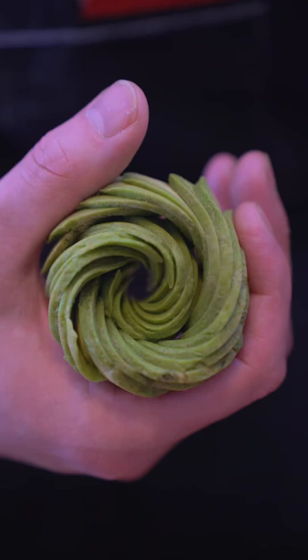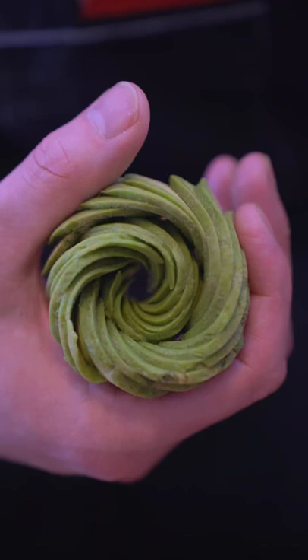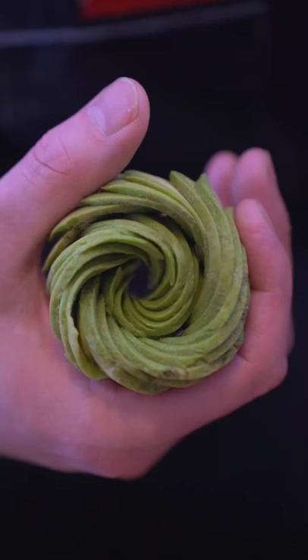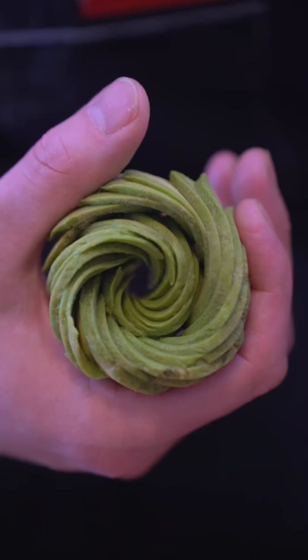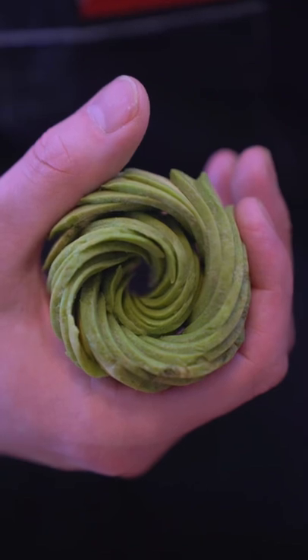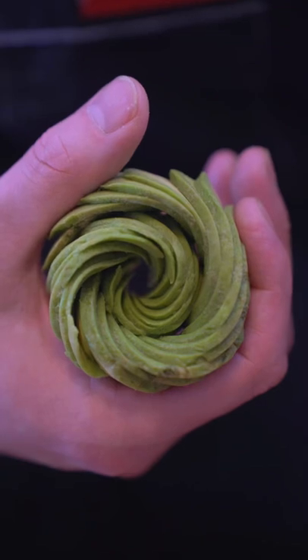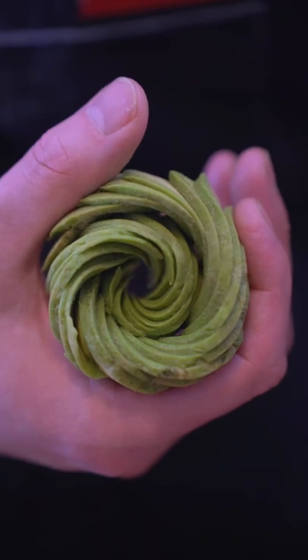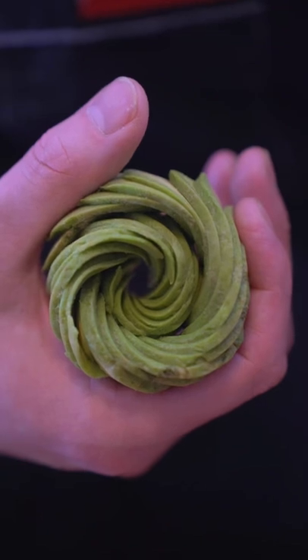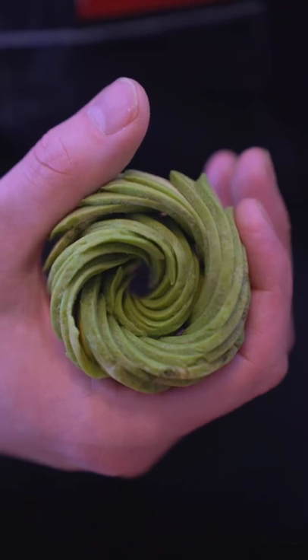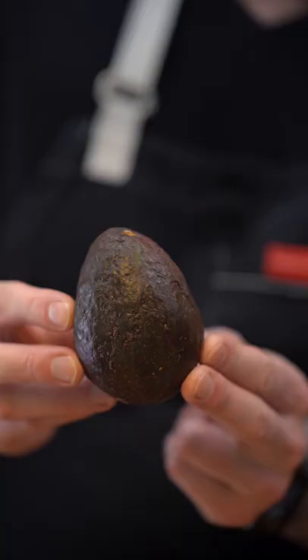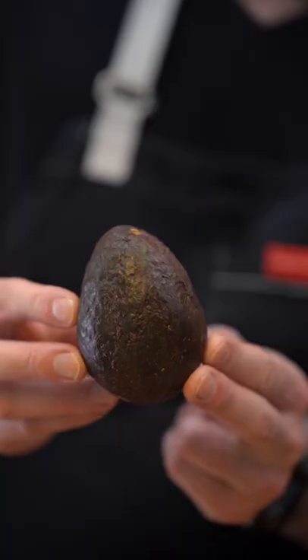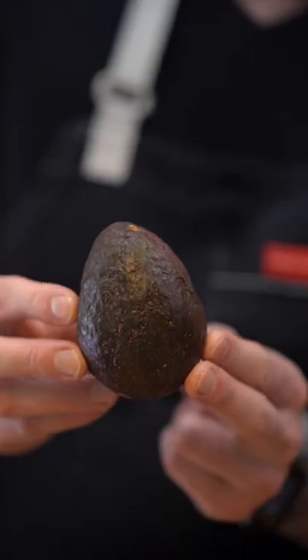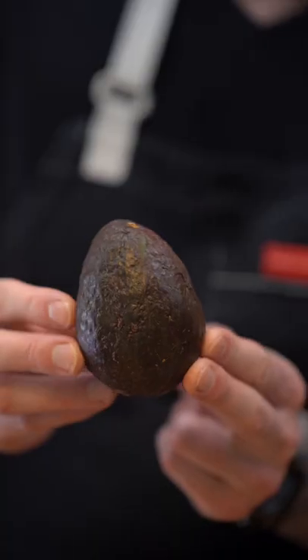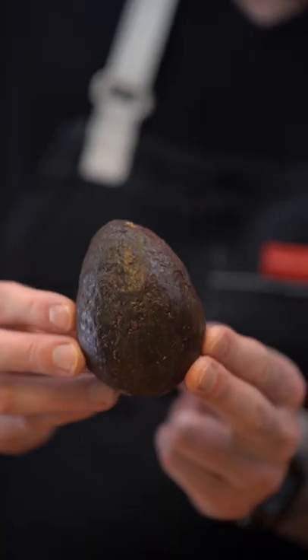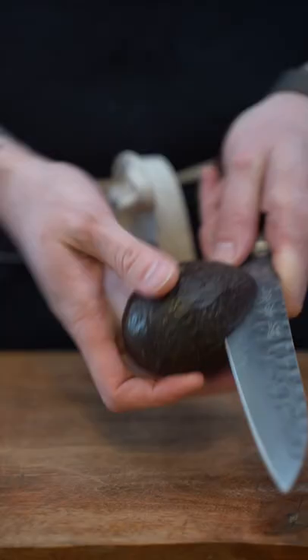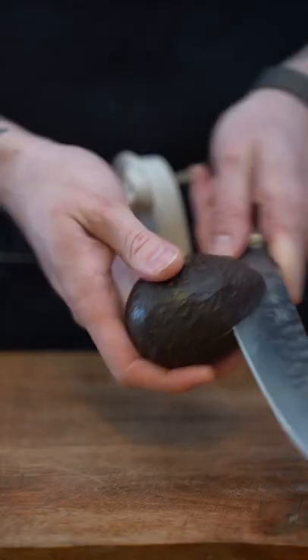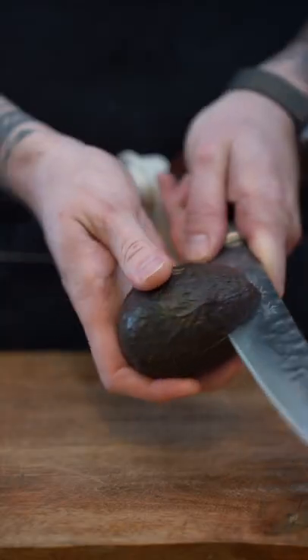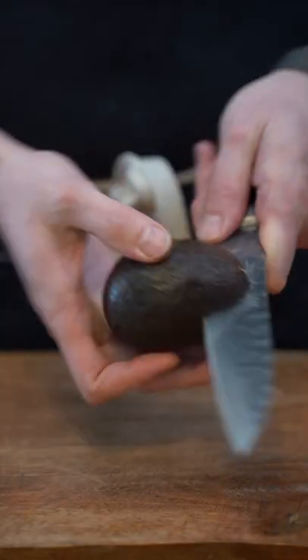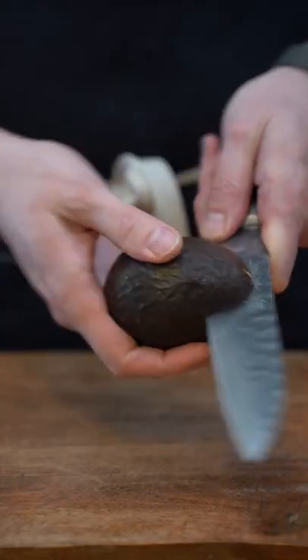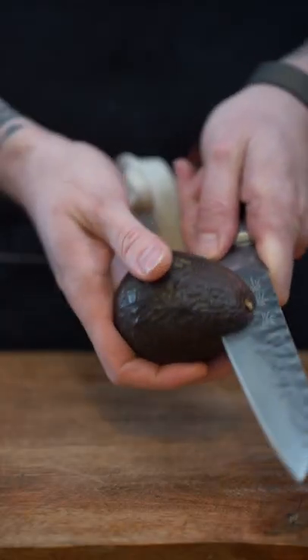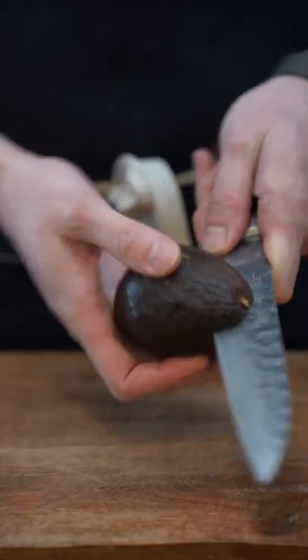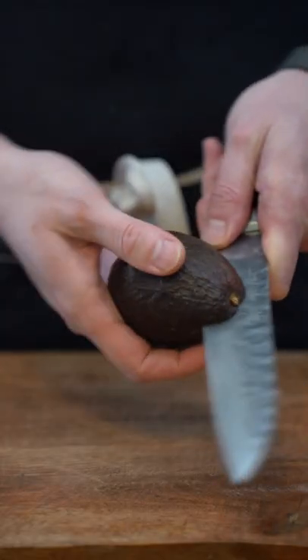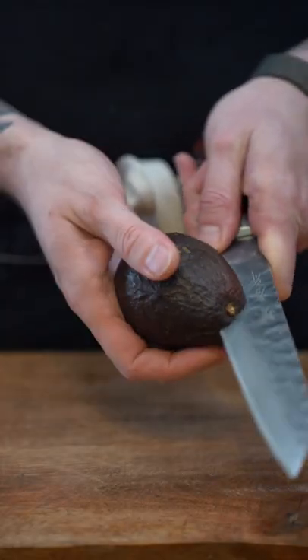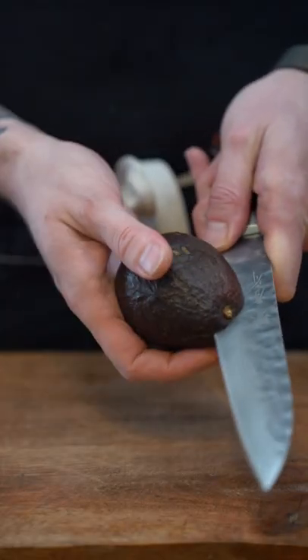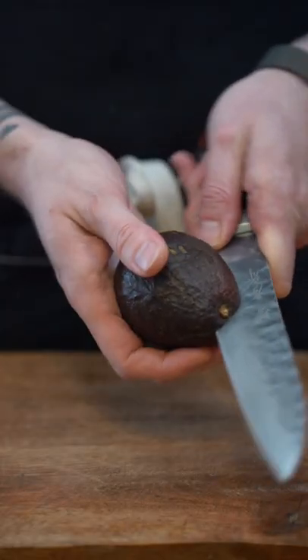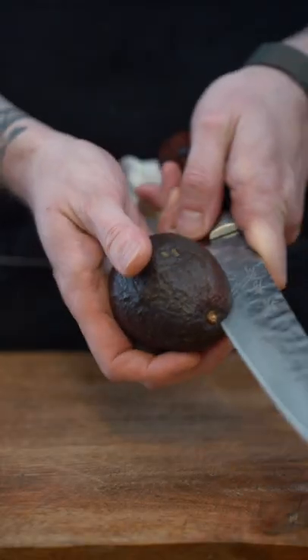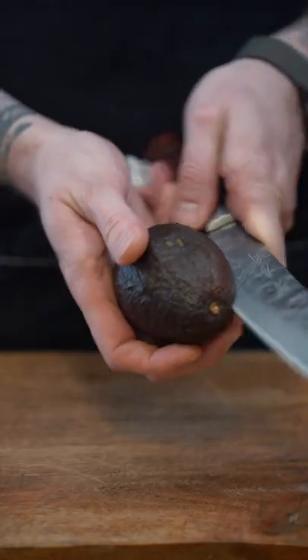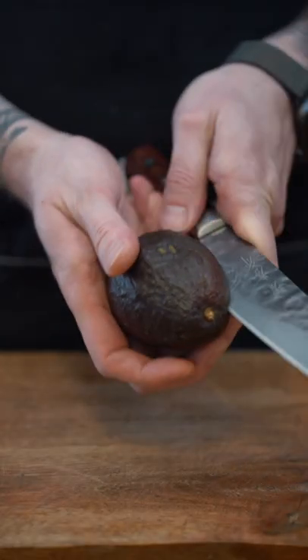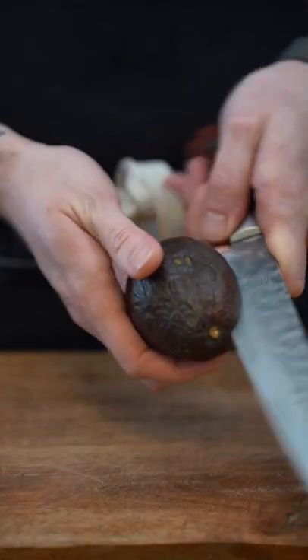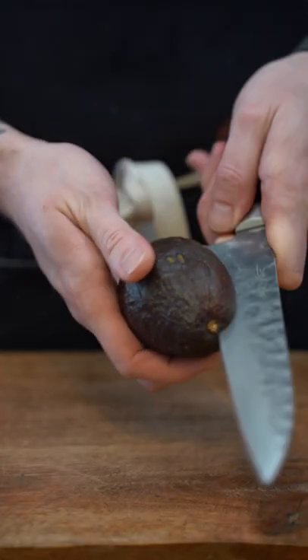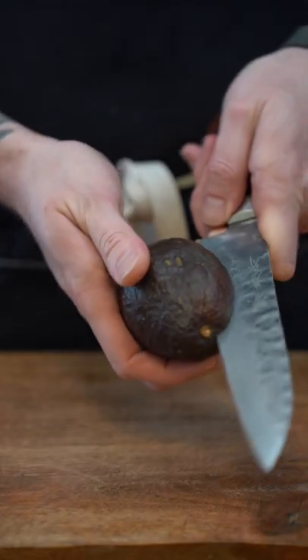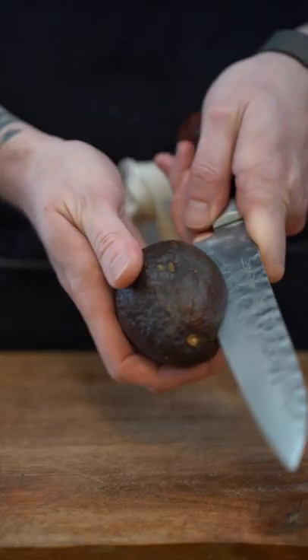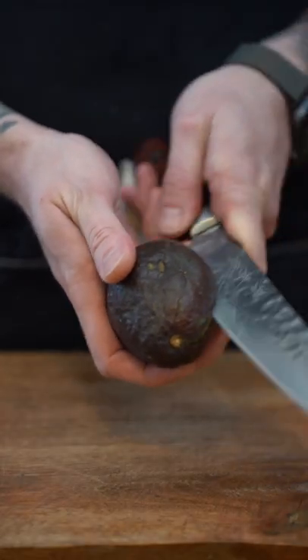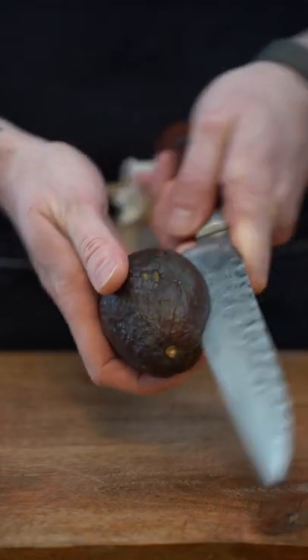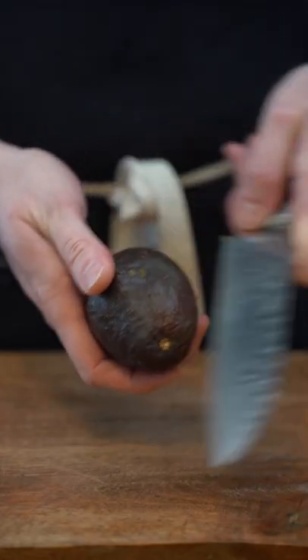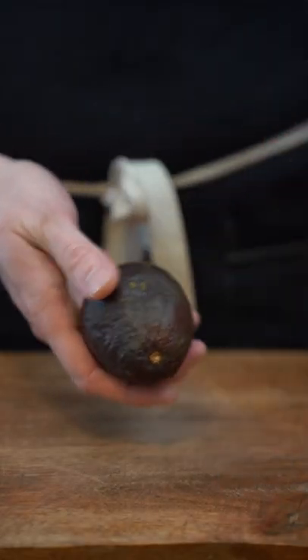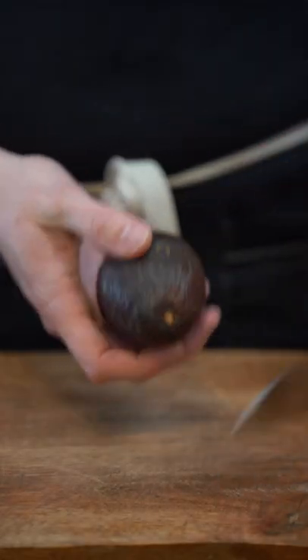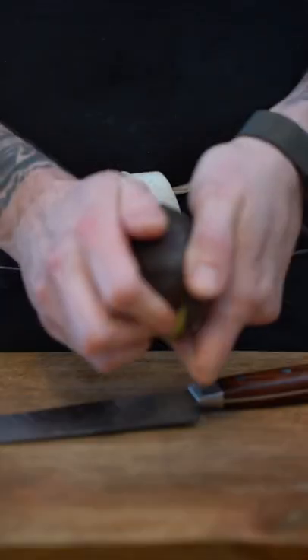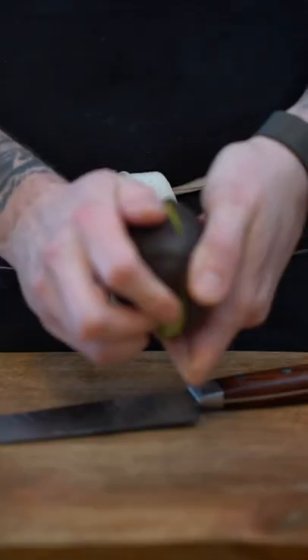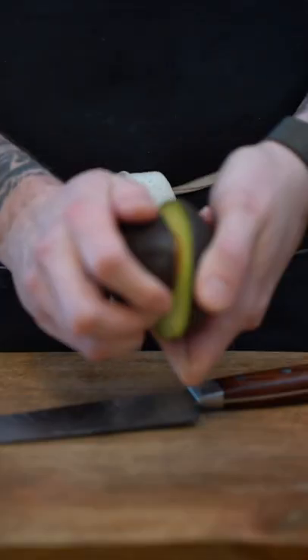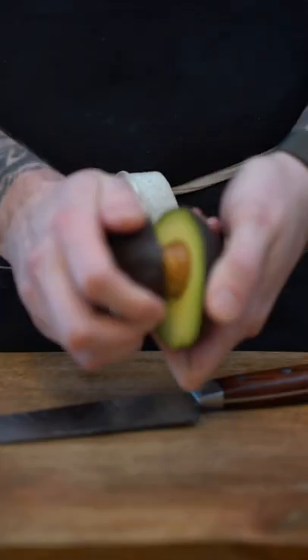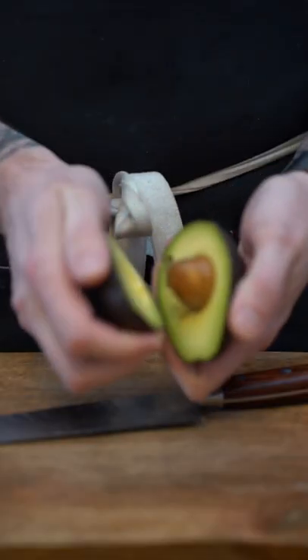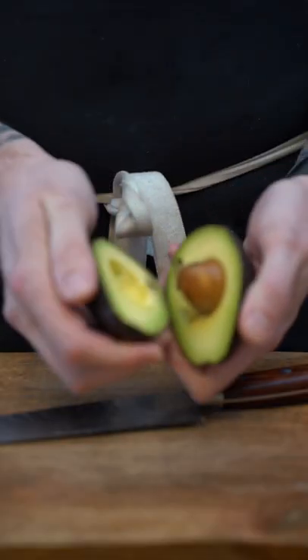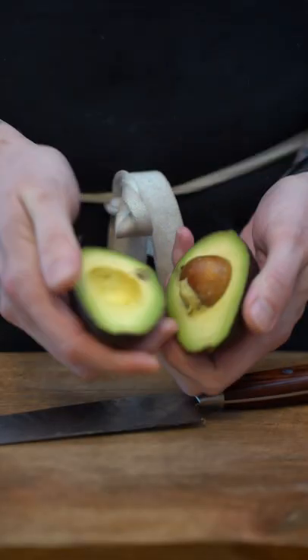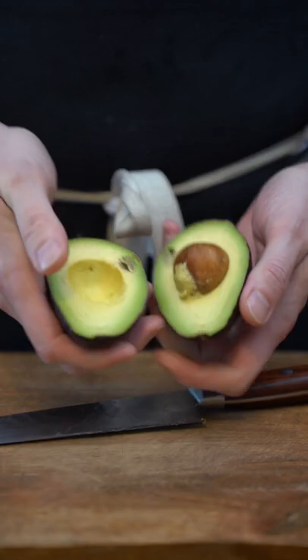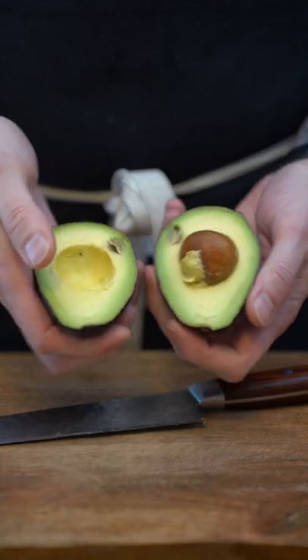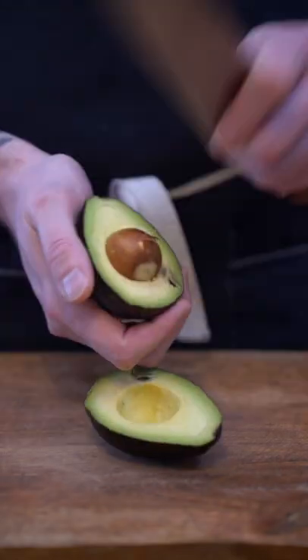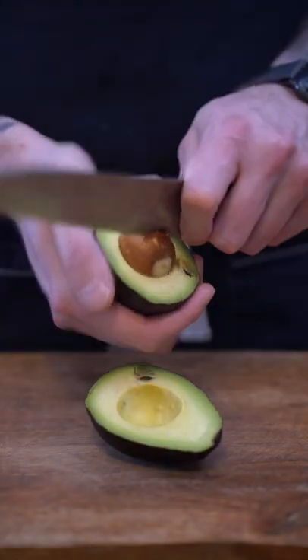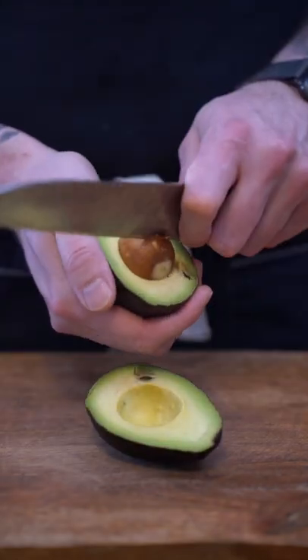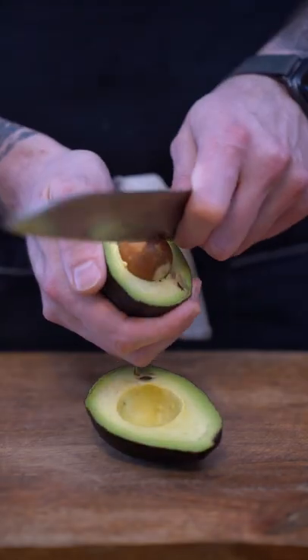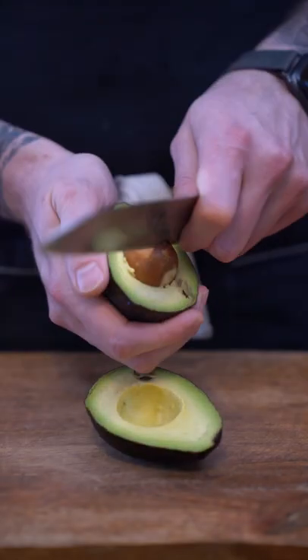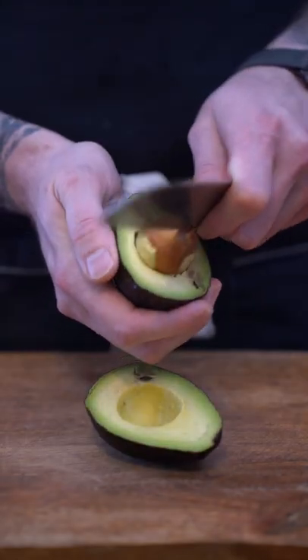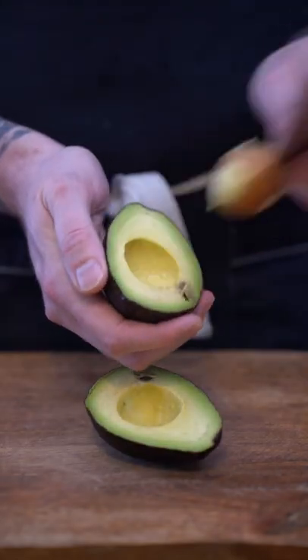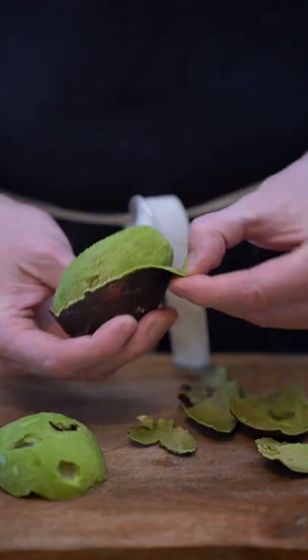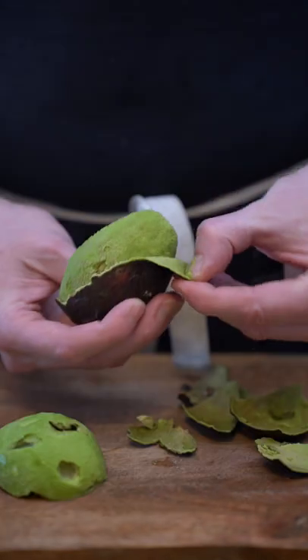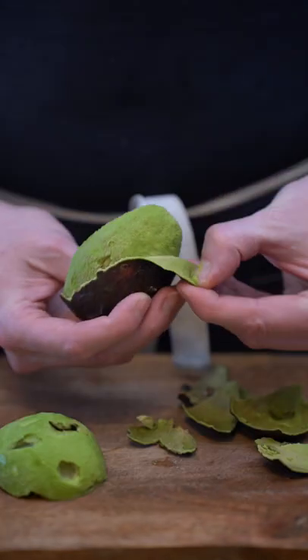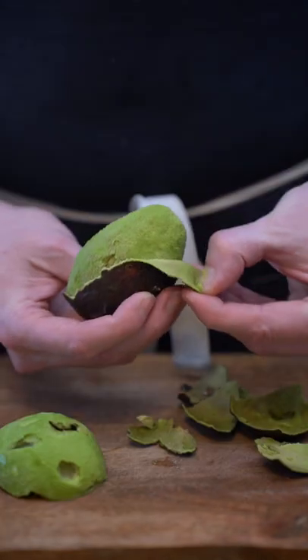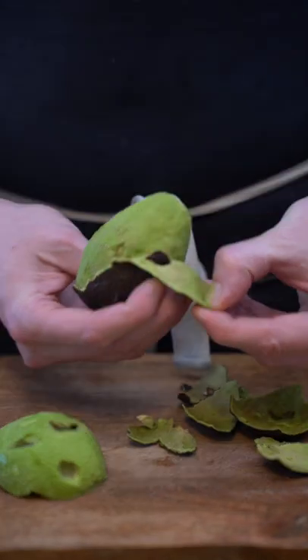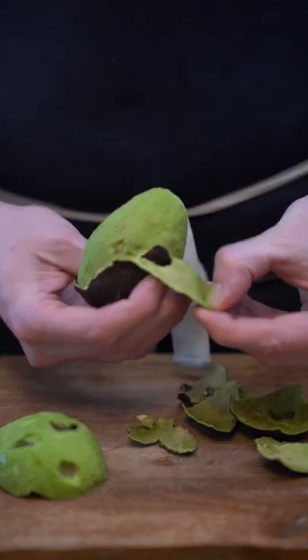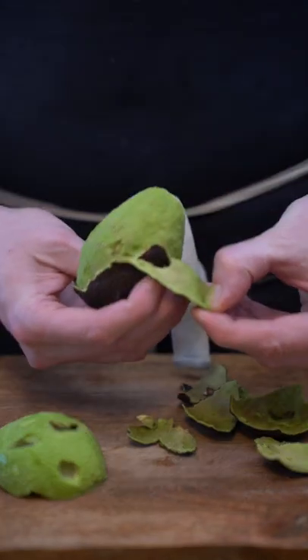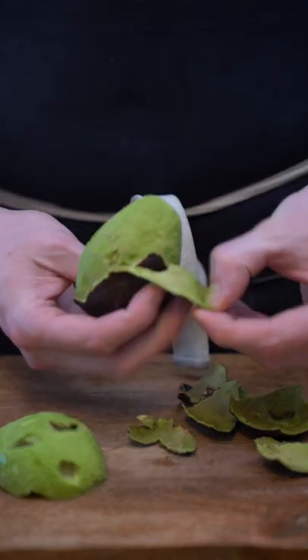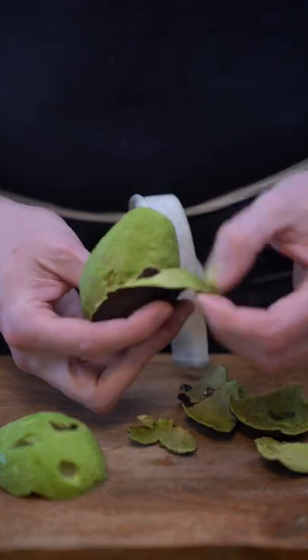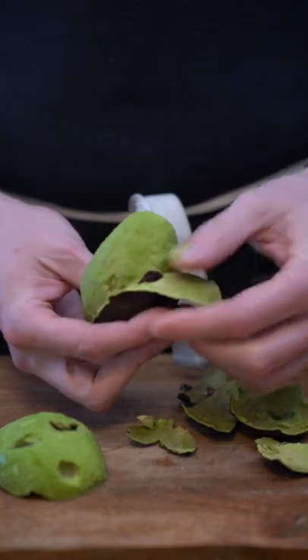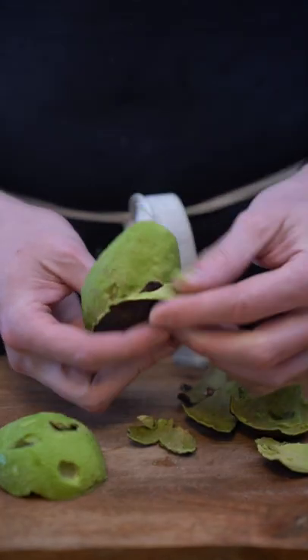Salut mes petits croissants, let's make an avocado rose. Grab a ripe avocado, cut it in half, remove the pit, and then peel it off.